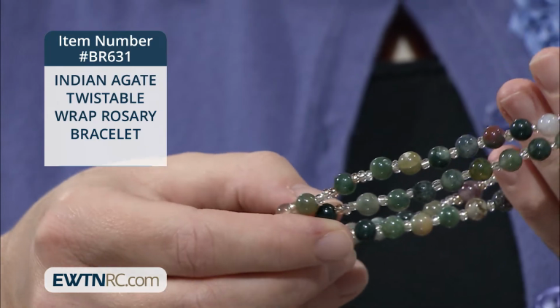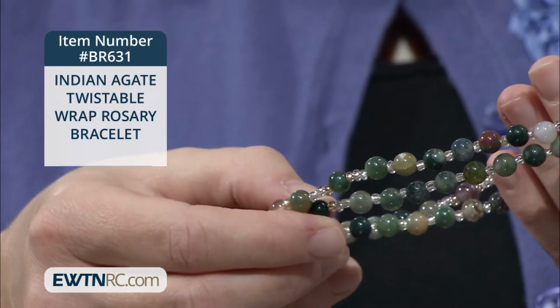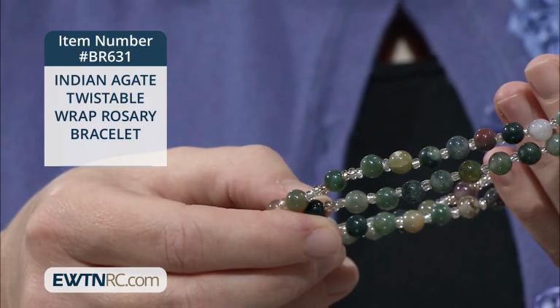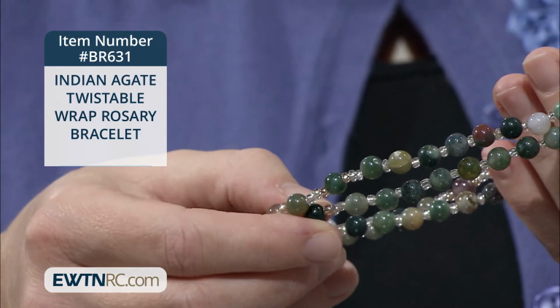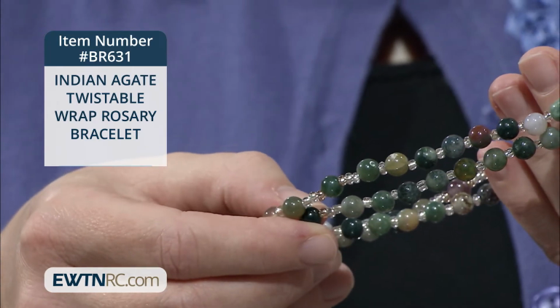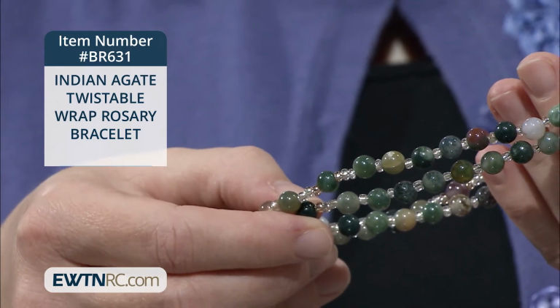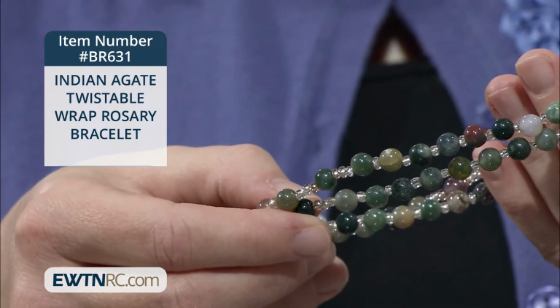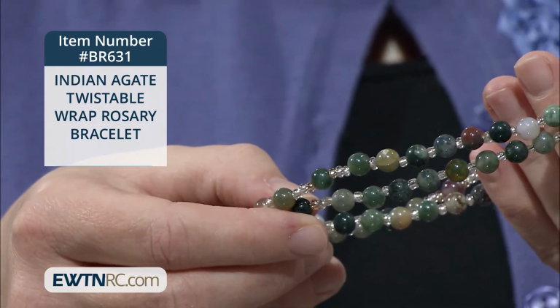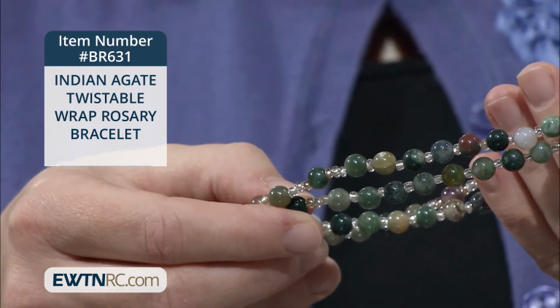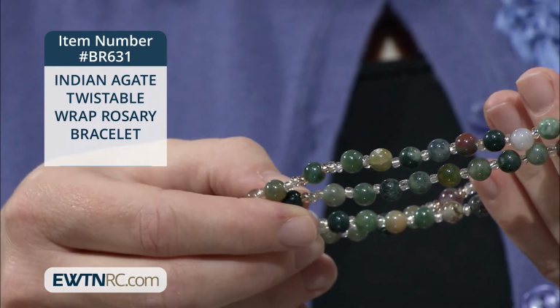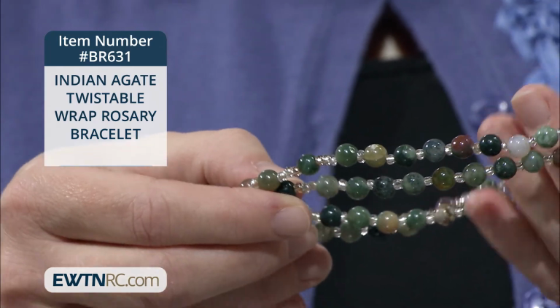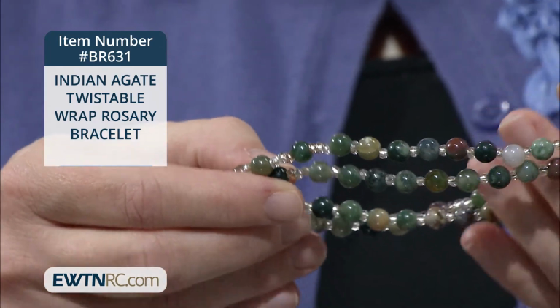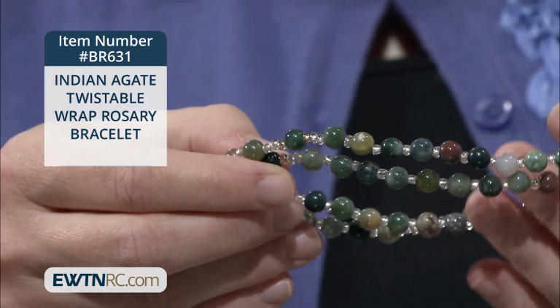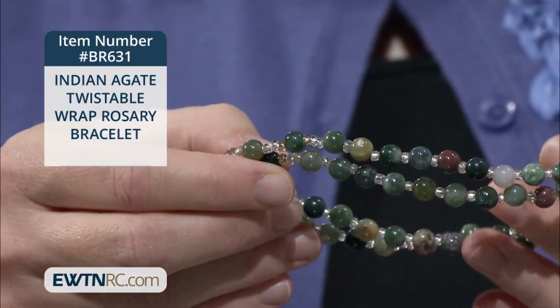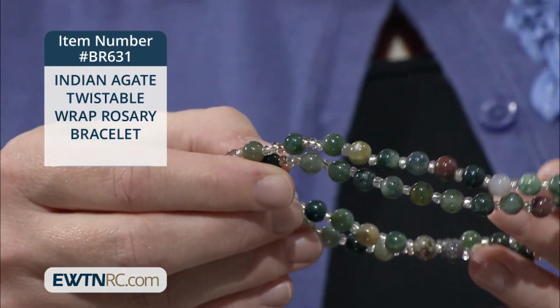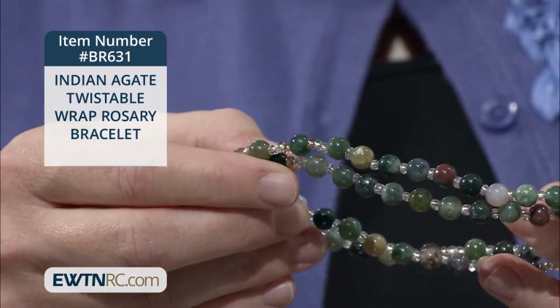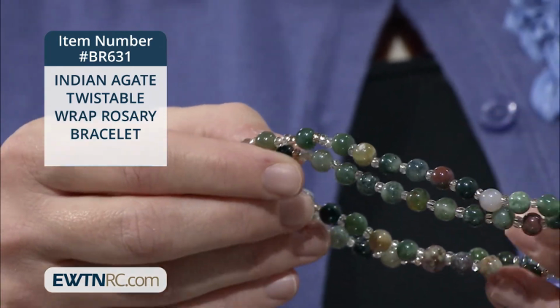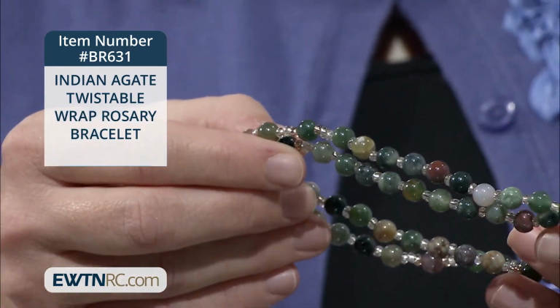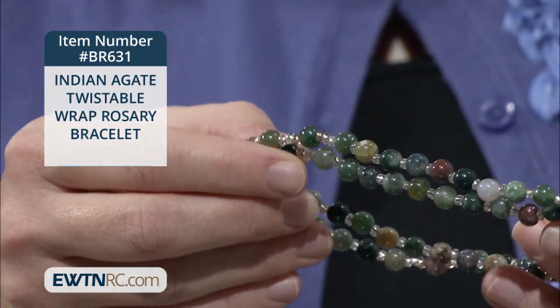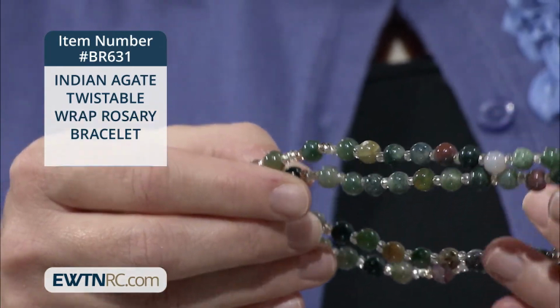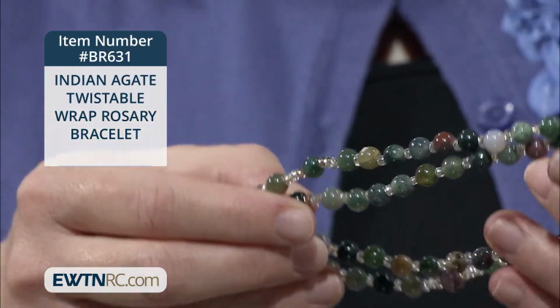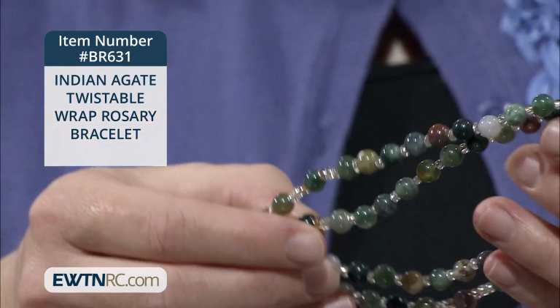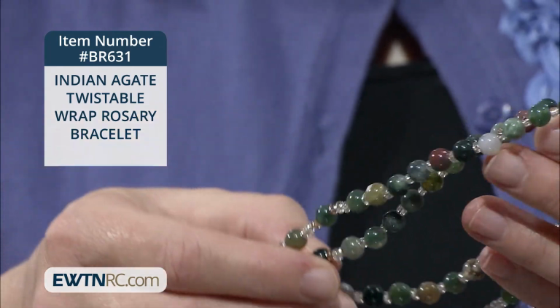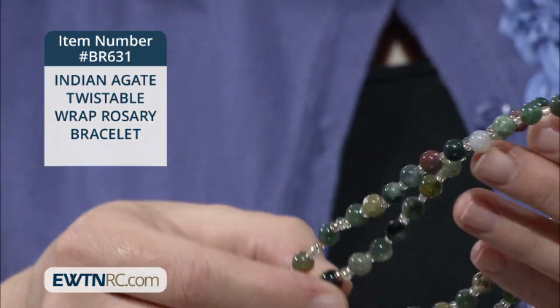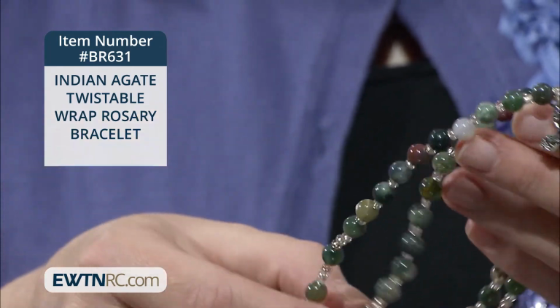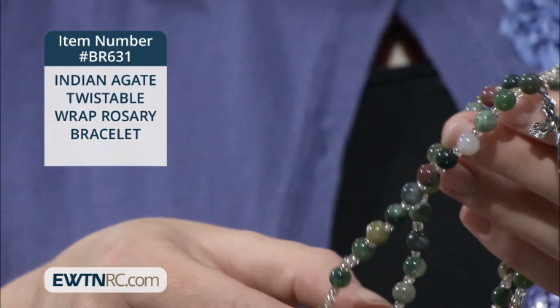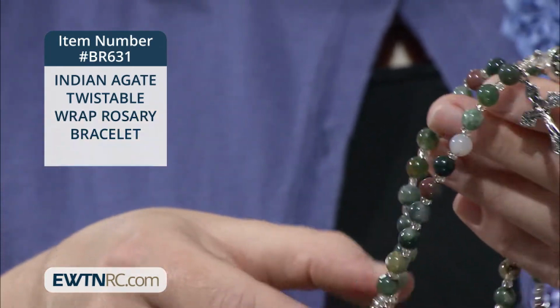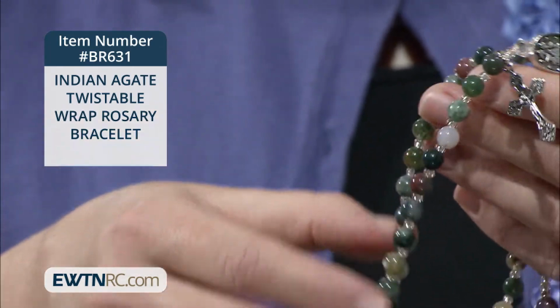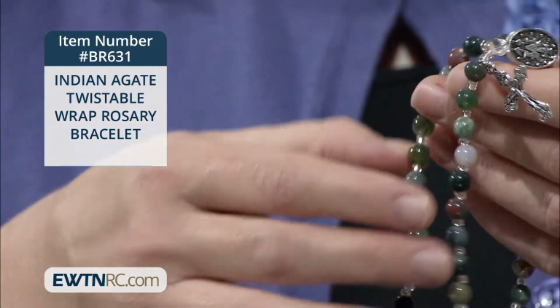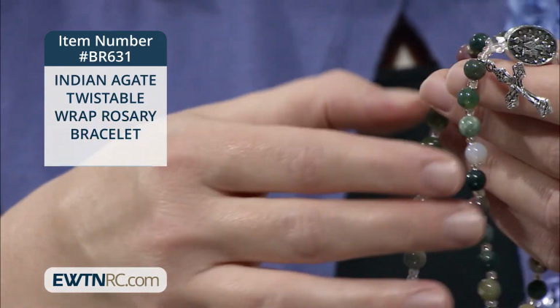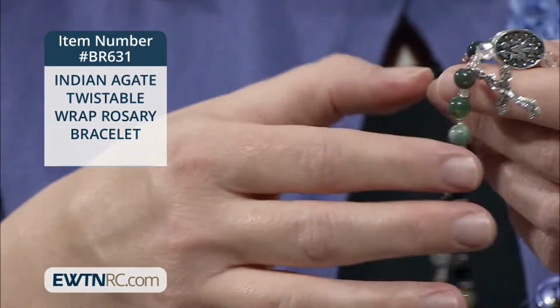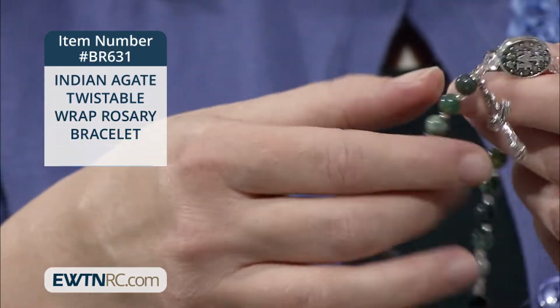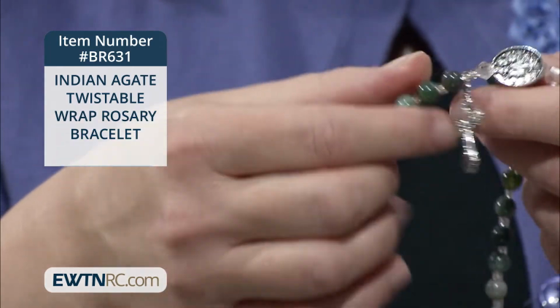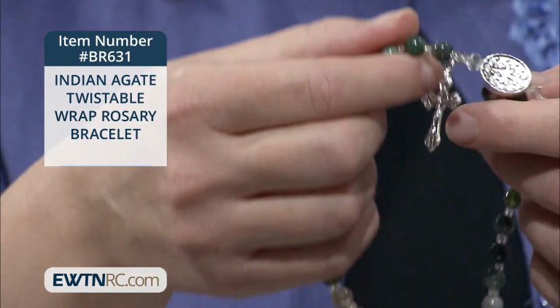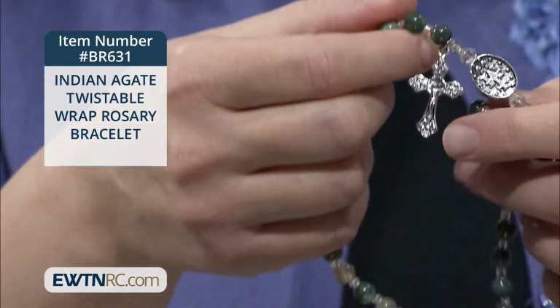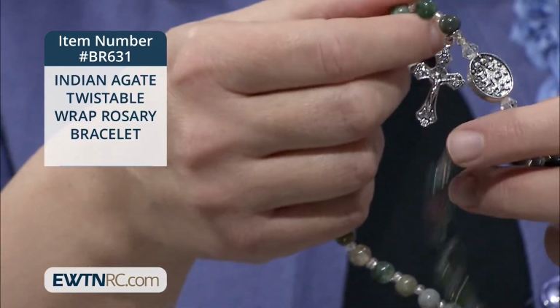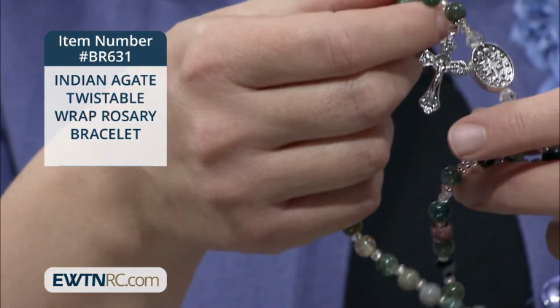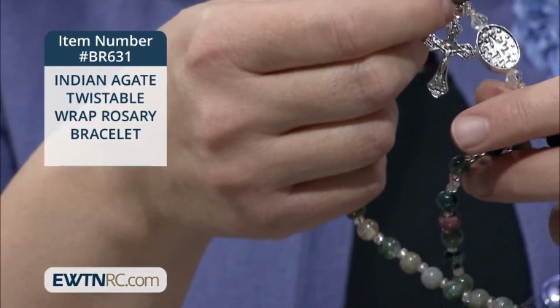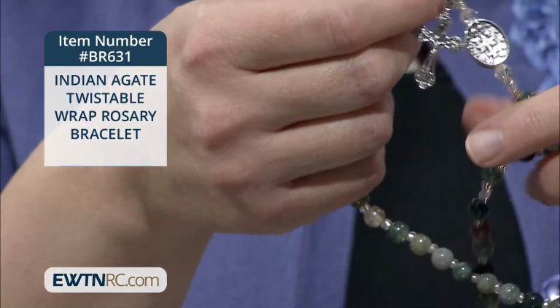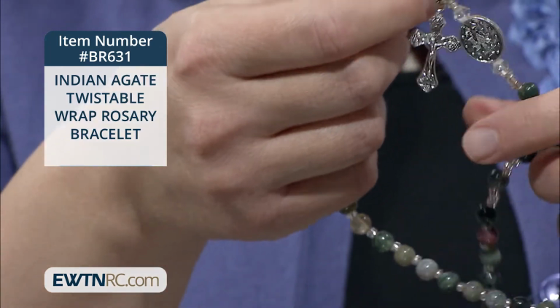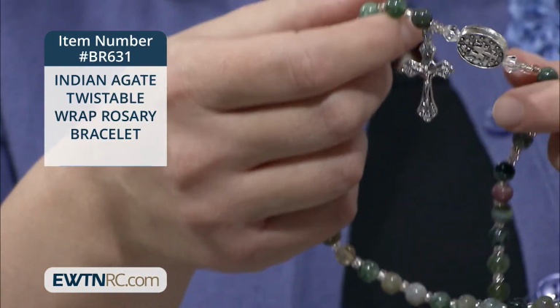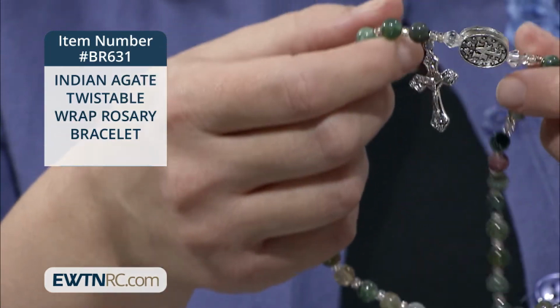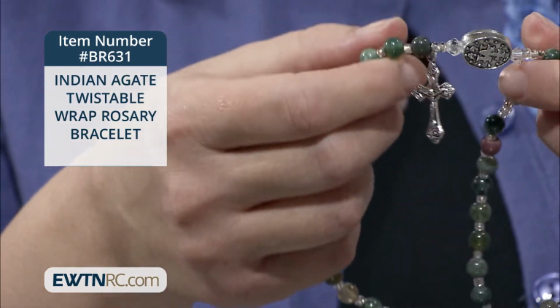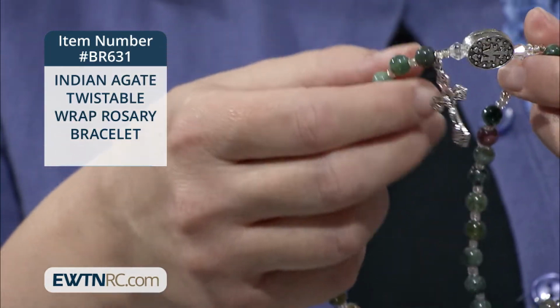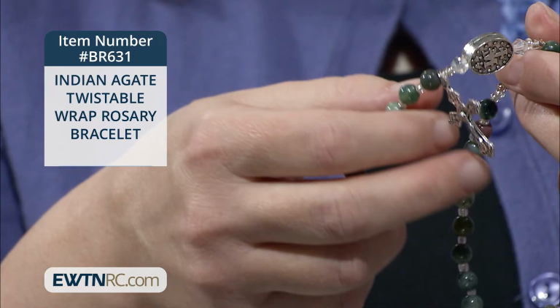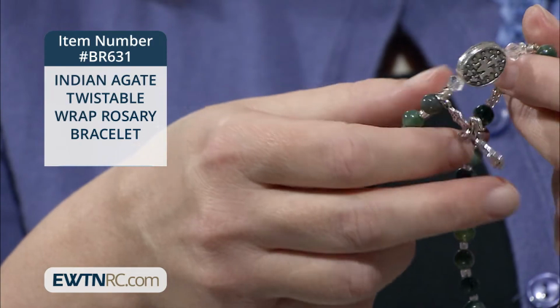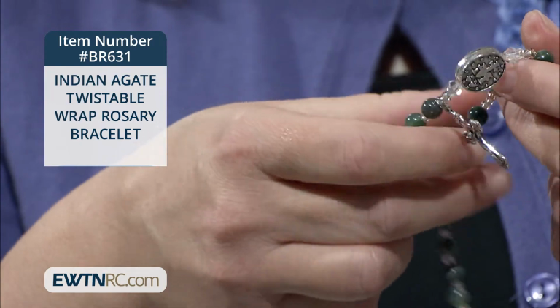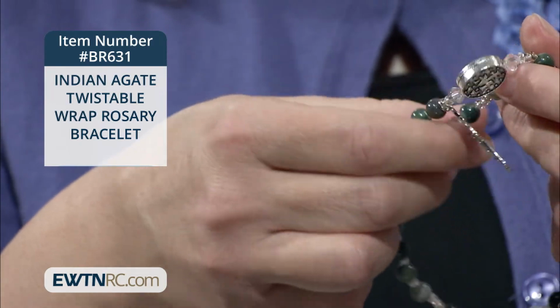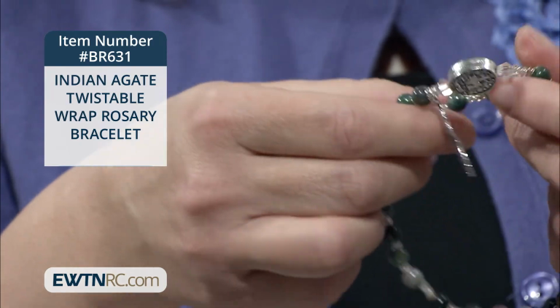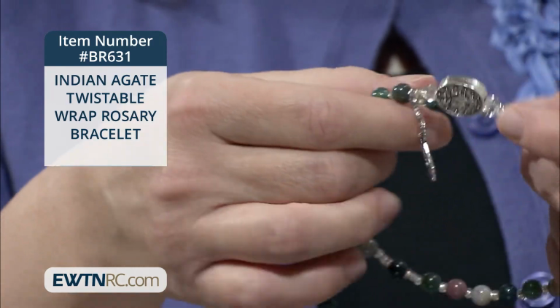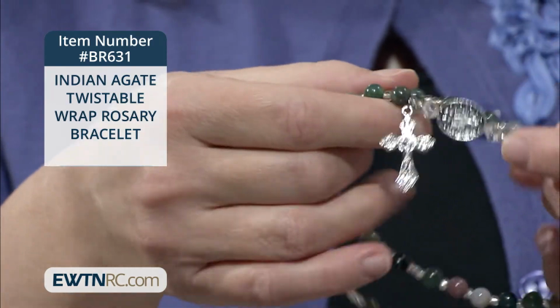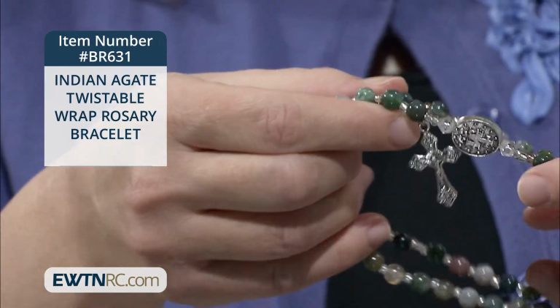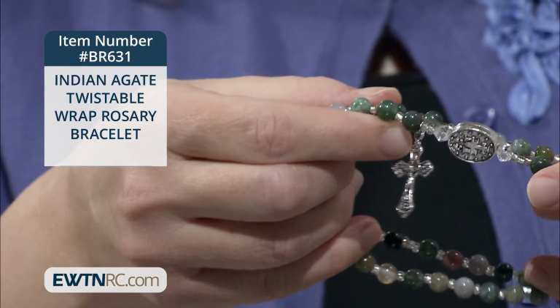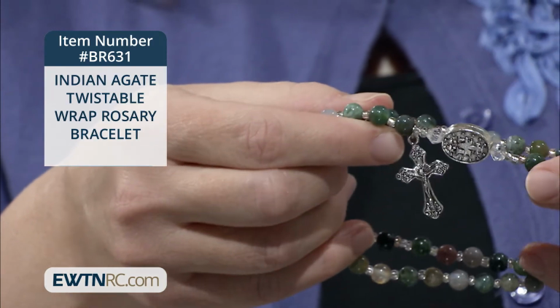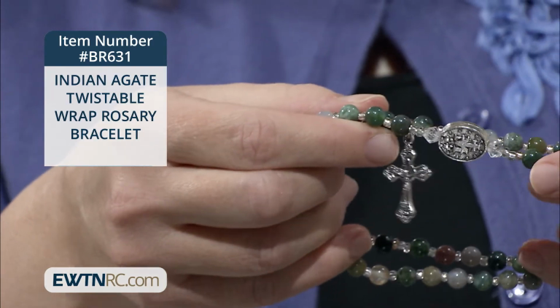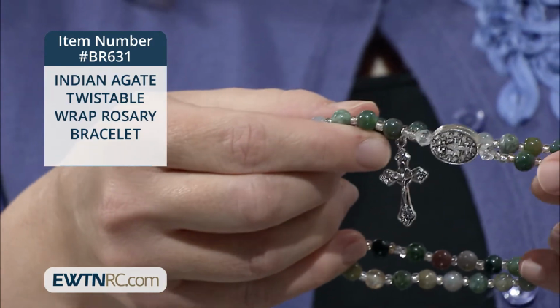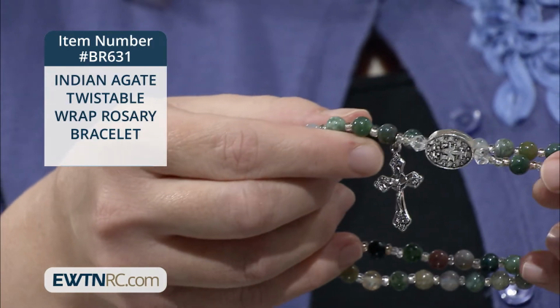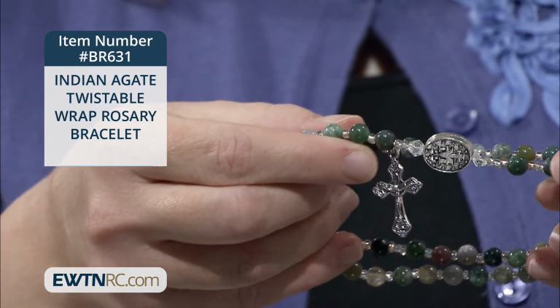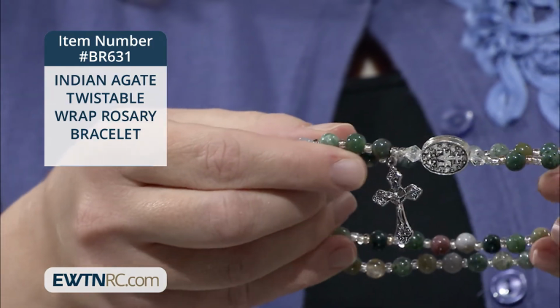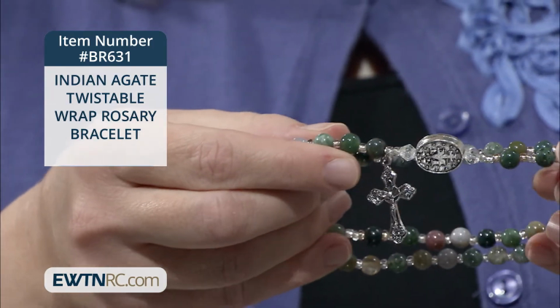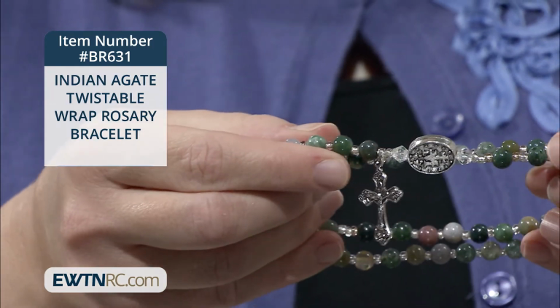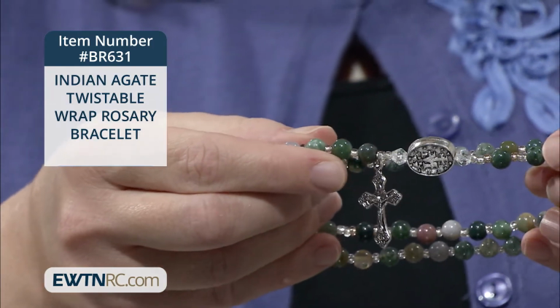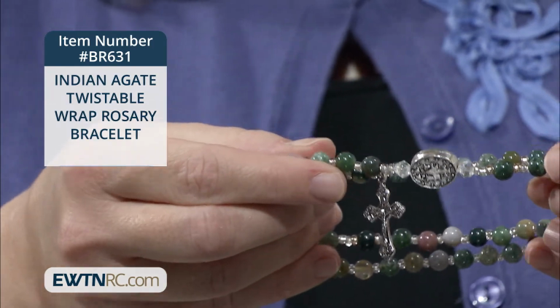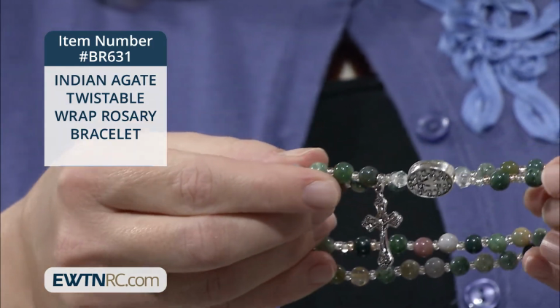I like the versatility of this in that you can just wear it on your wrist and whip it off at any point to pray your rosary.